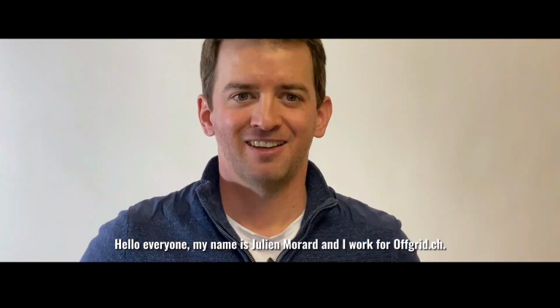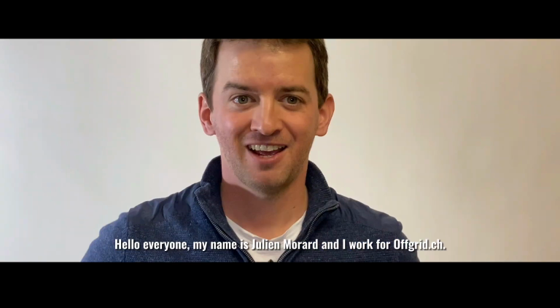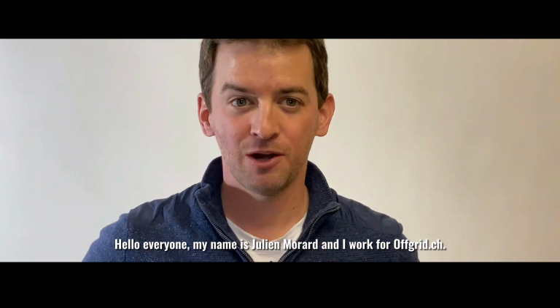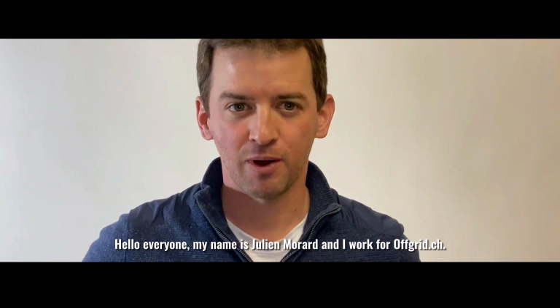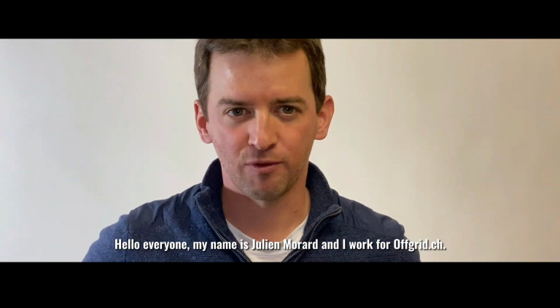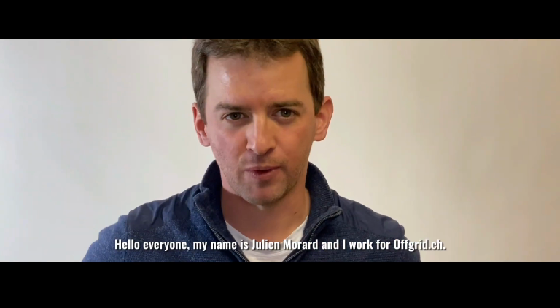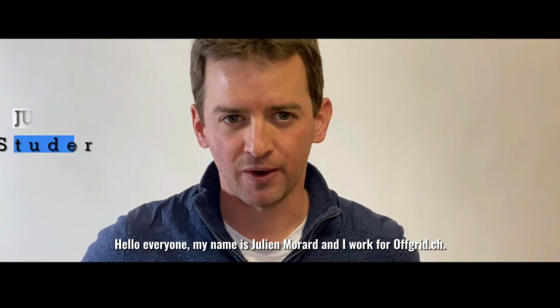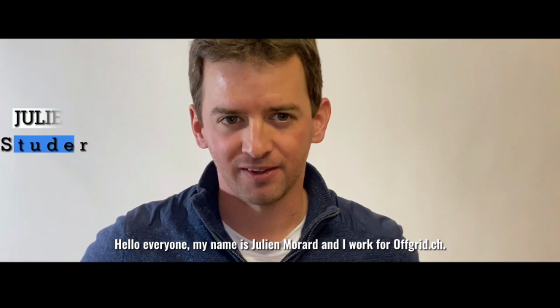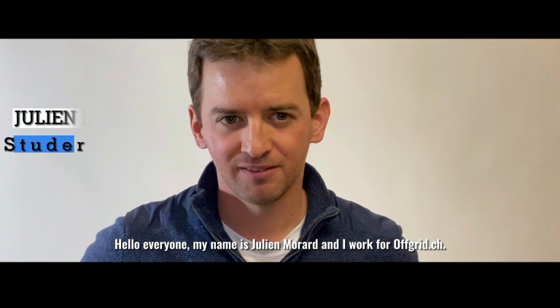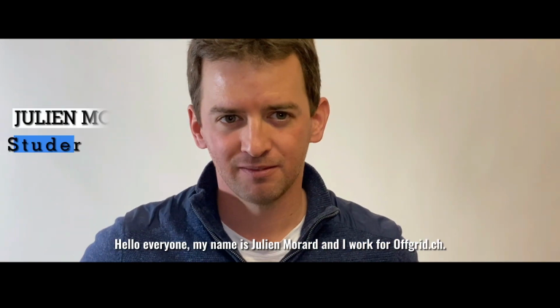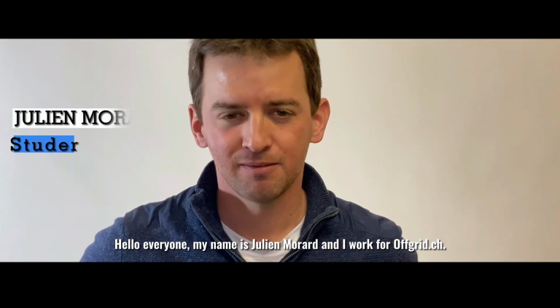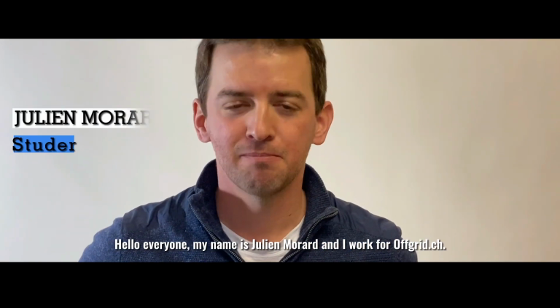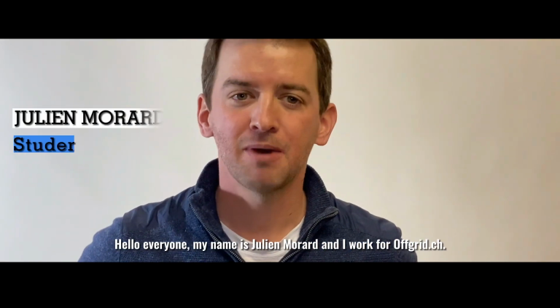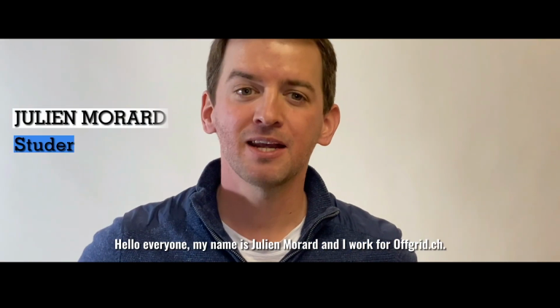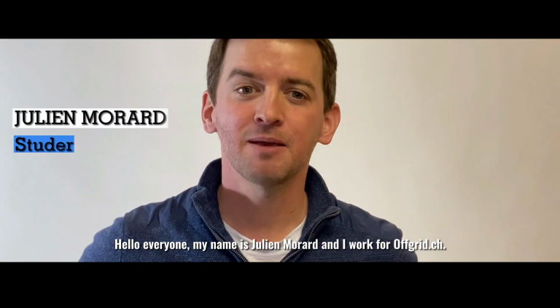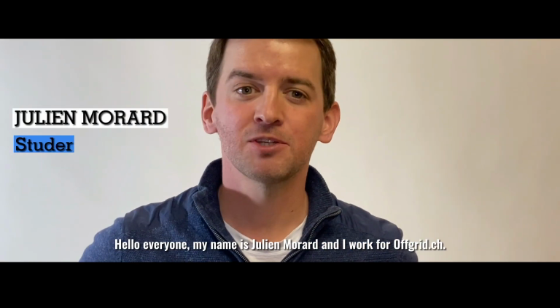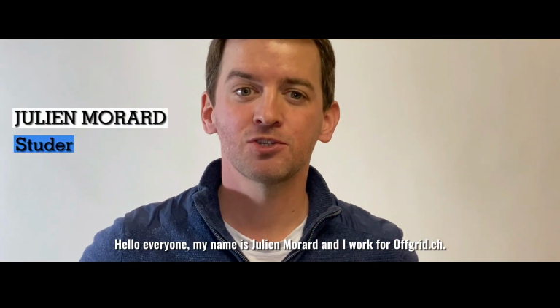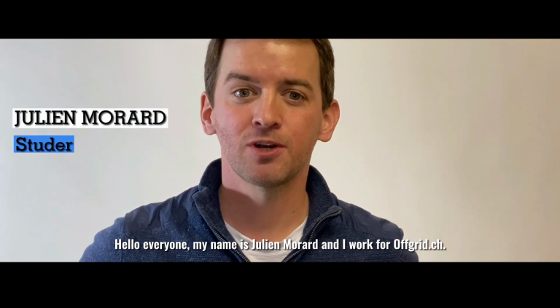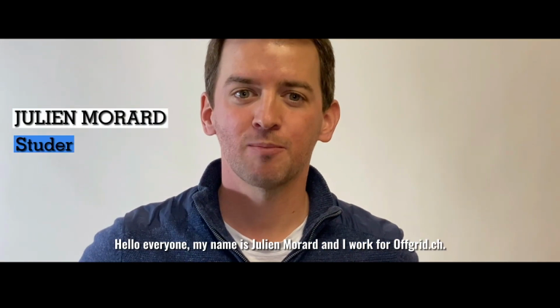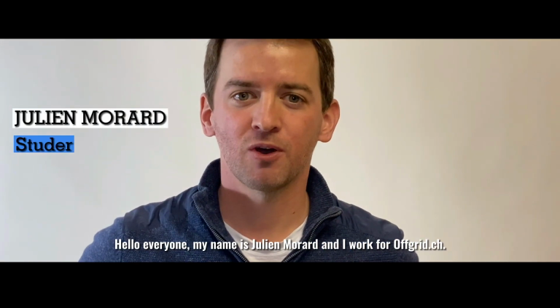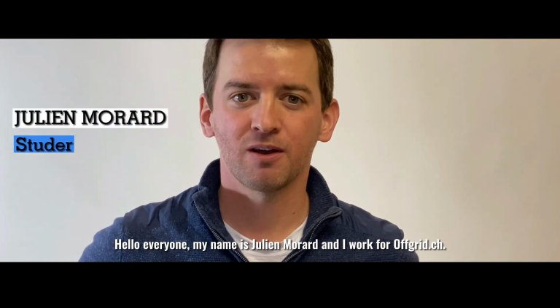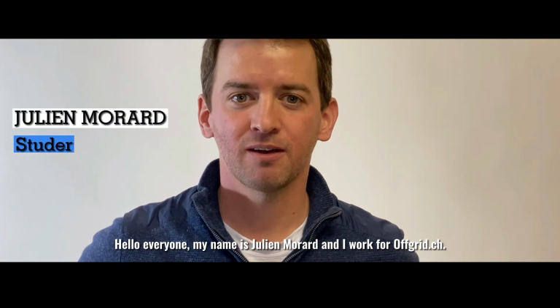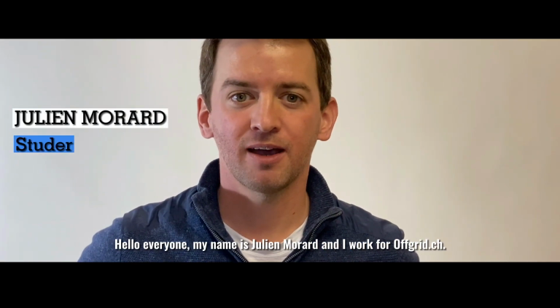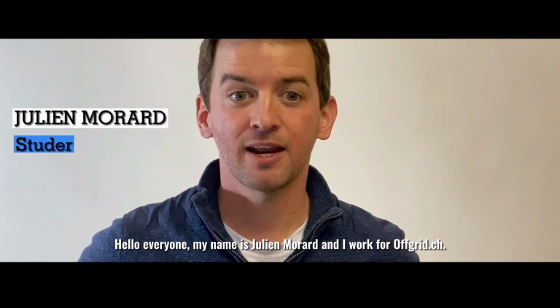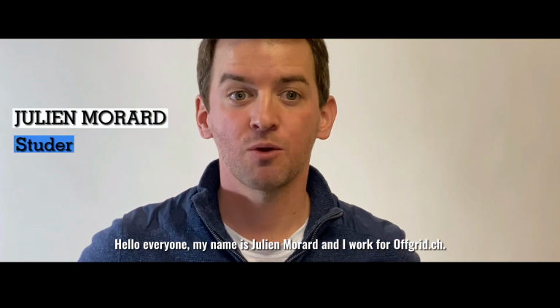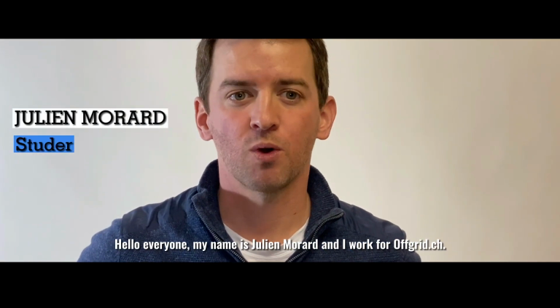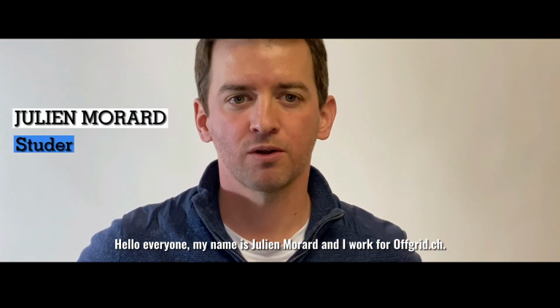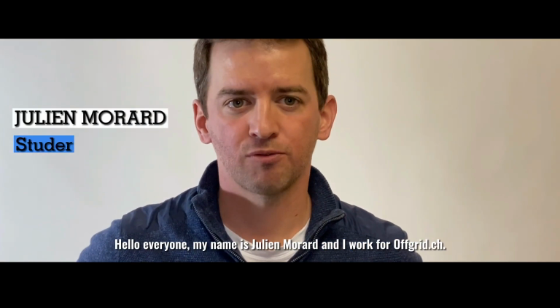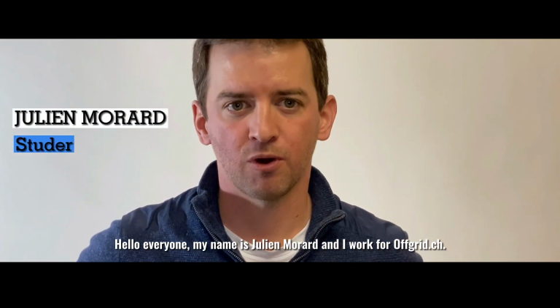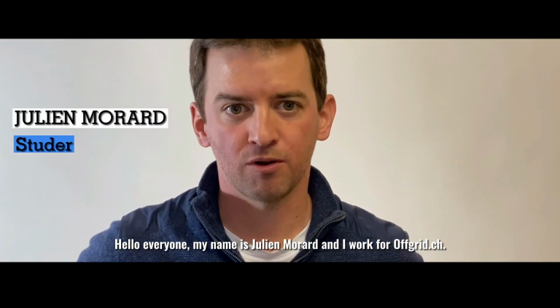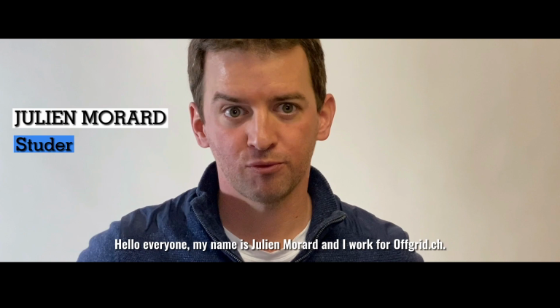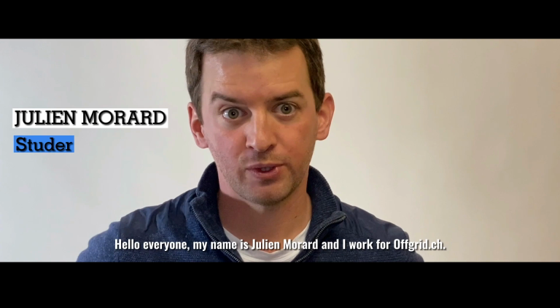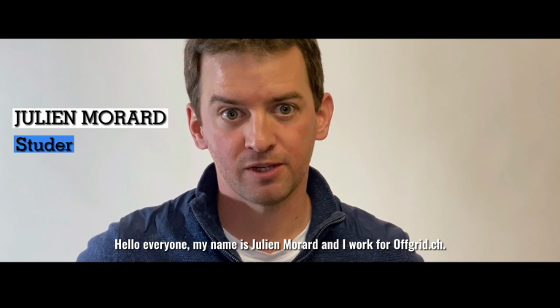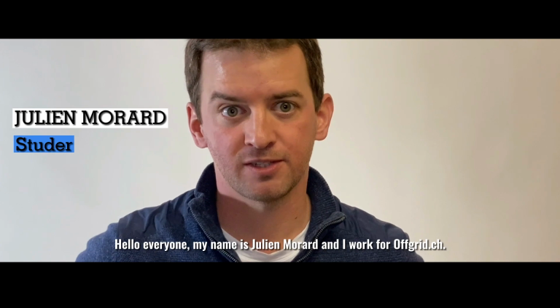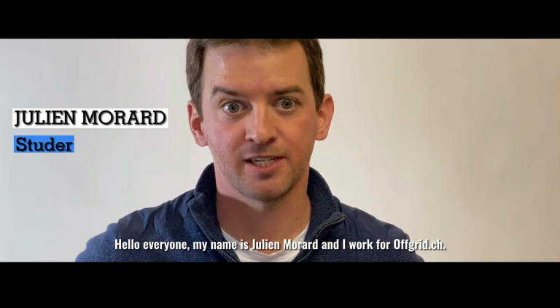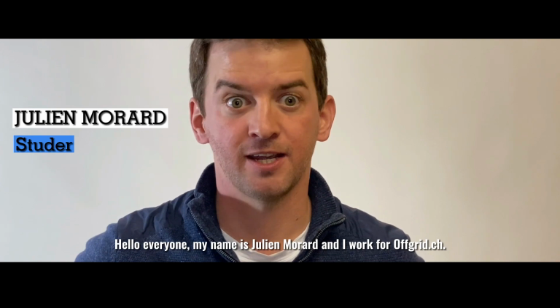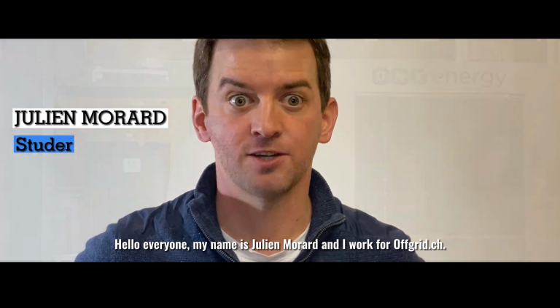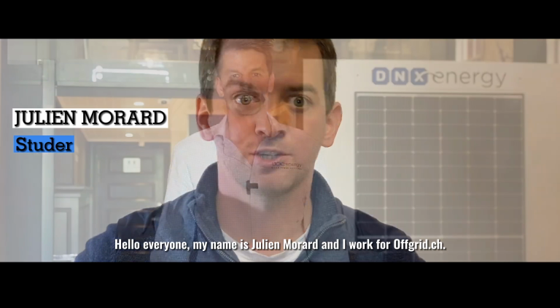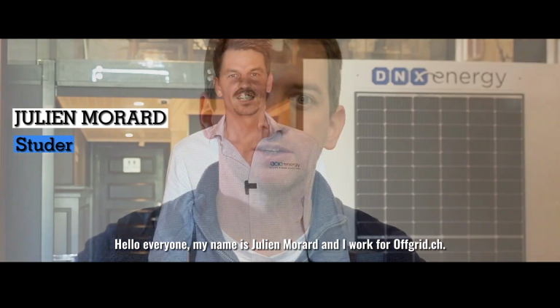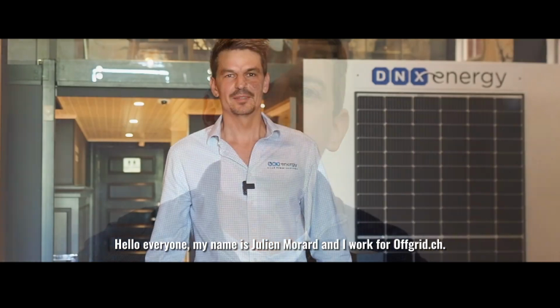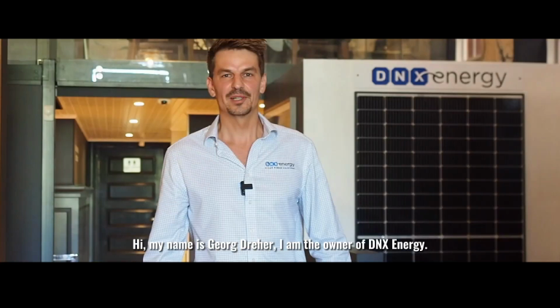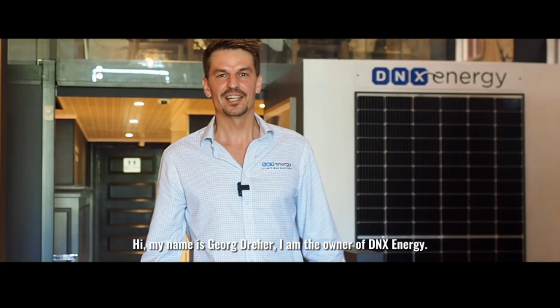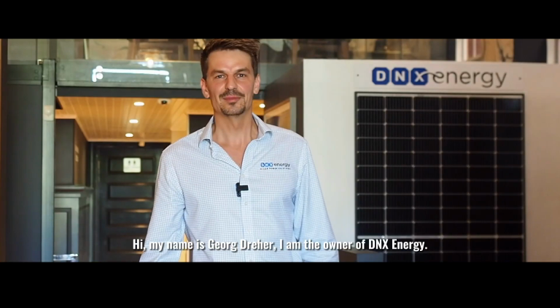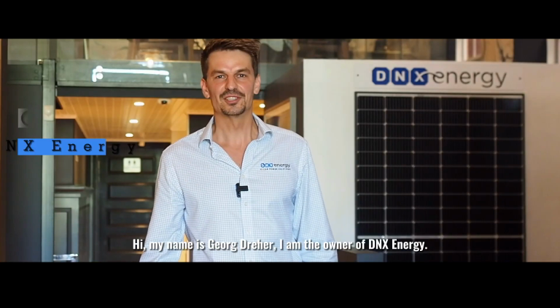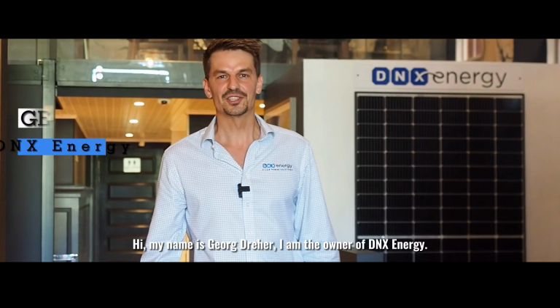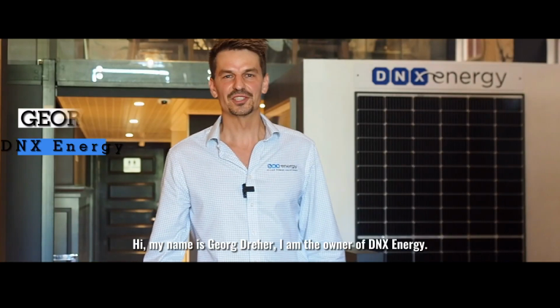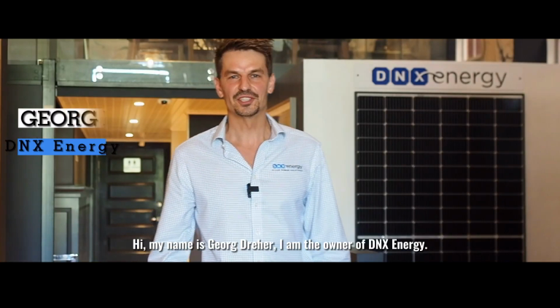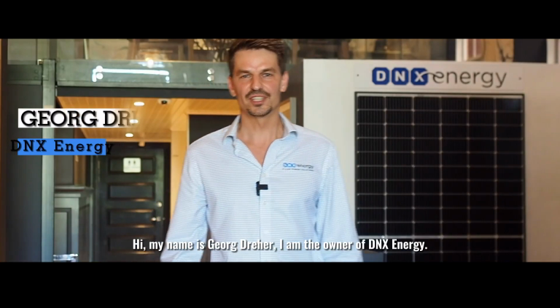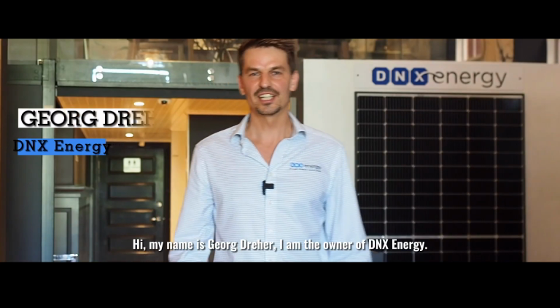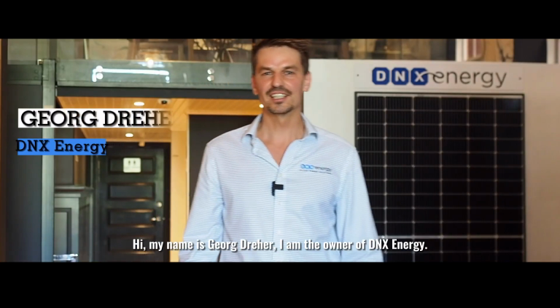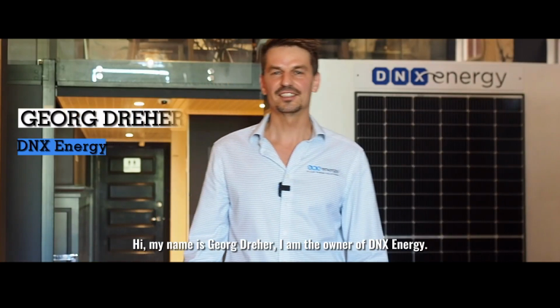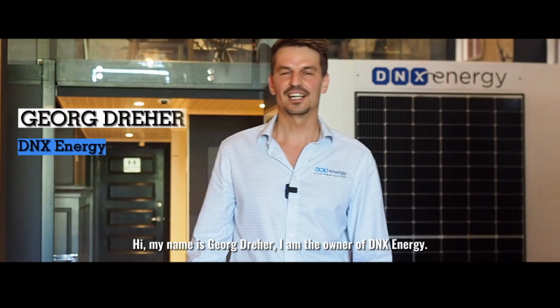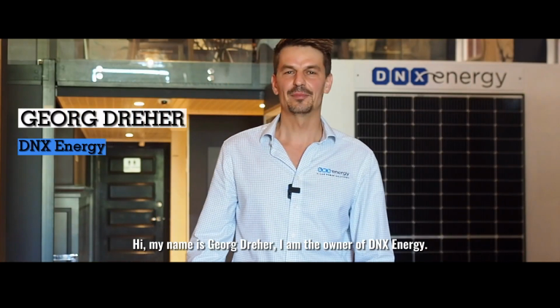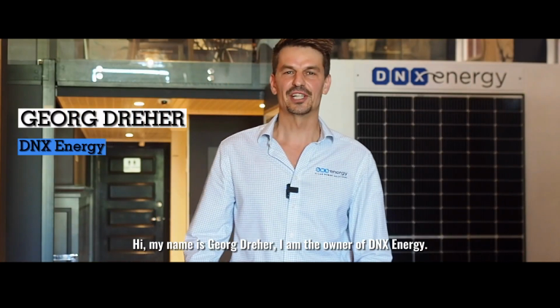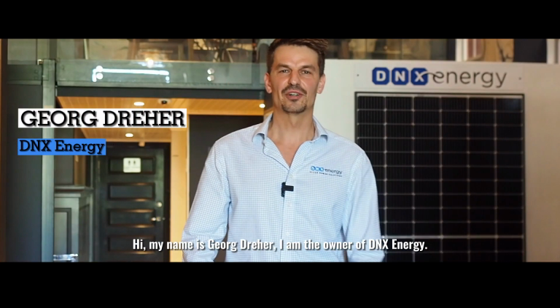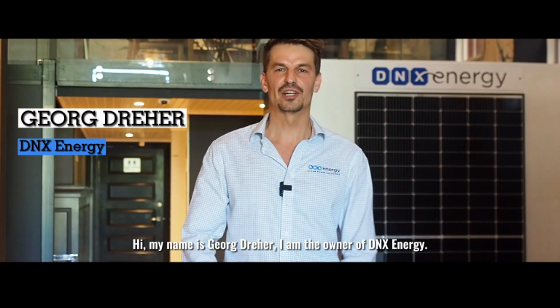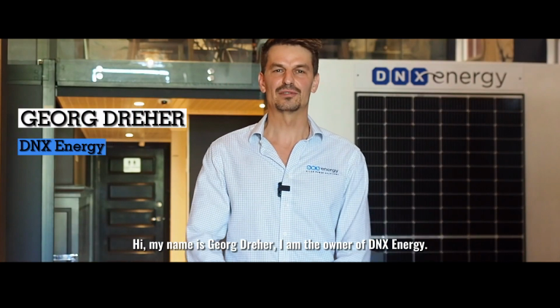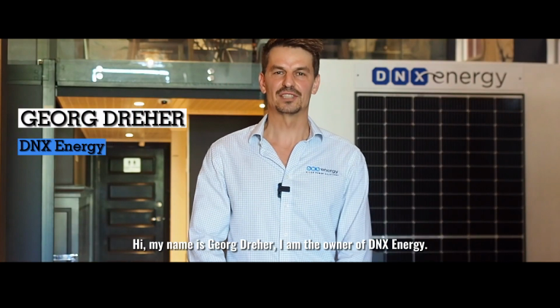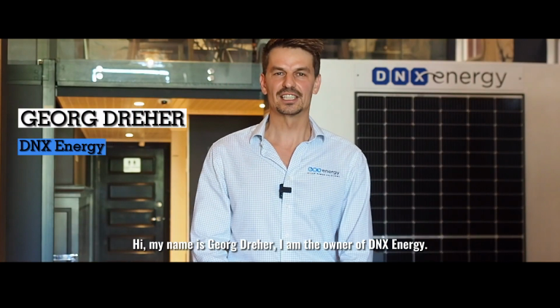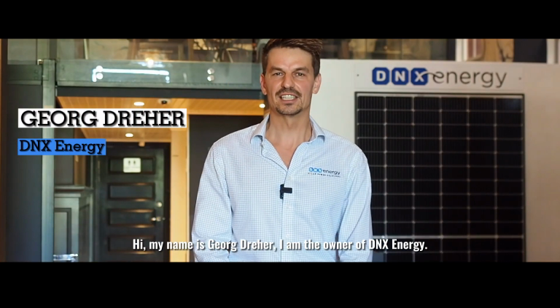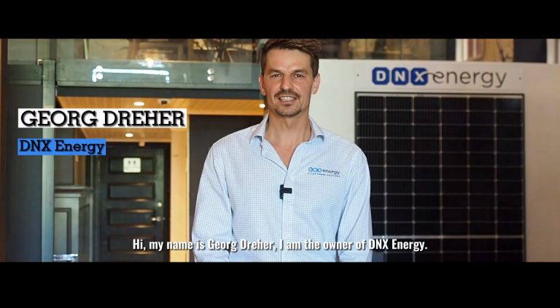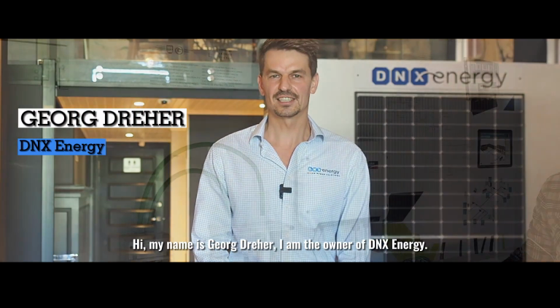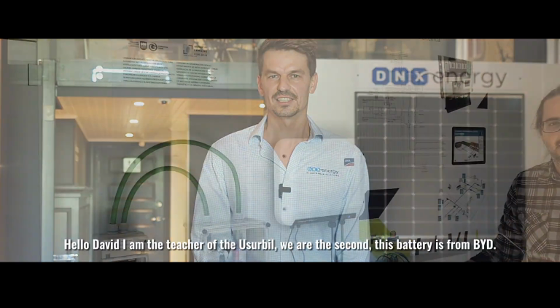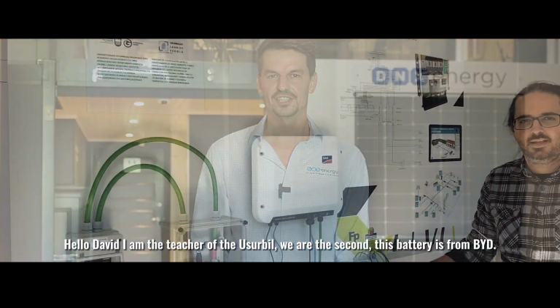Hello everyone, my name is Julien Morin and I work for Offgrid.ca. My name is George Dreyer, I'm the owner of DNX Energy.